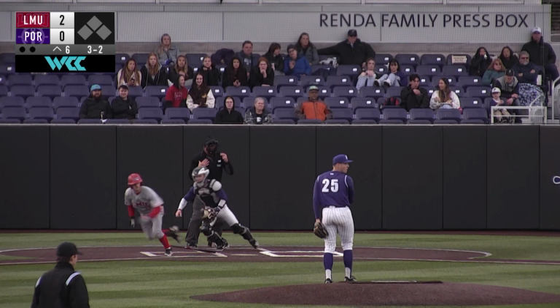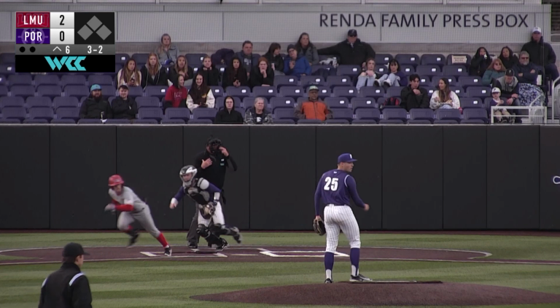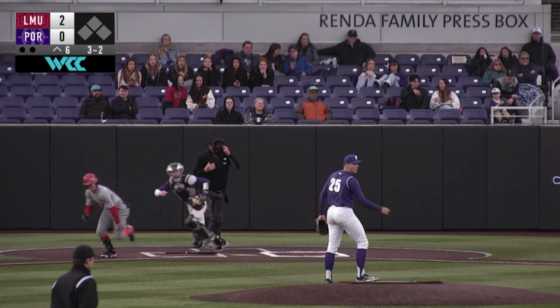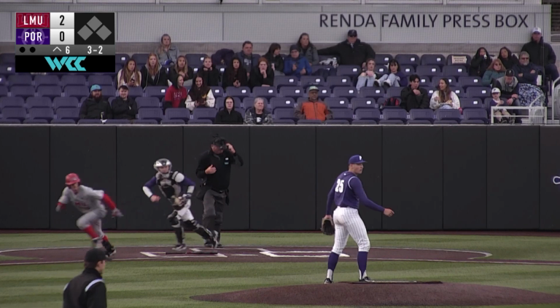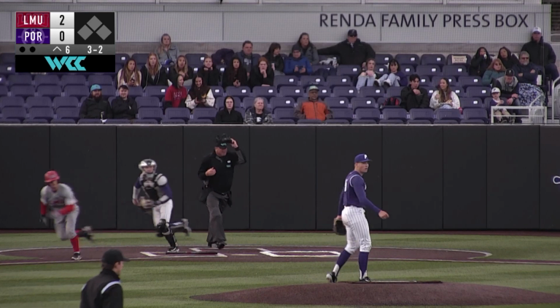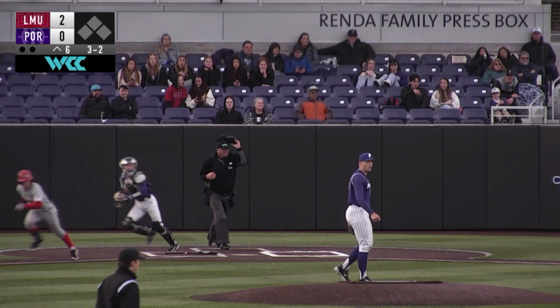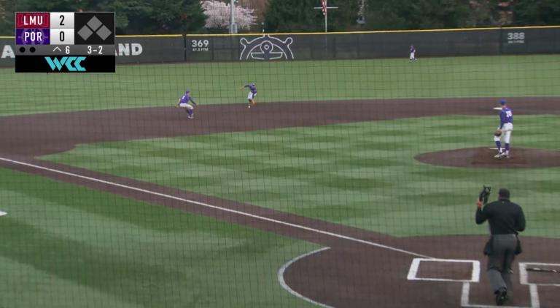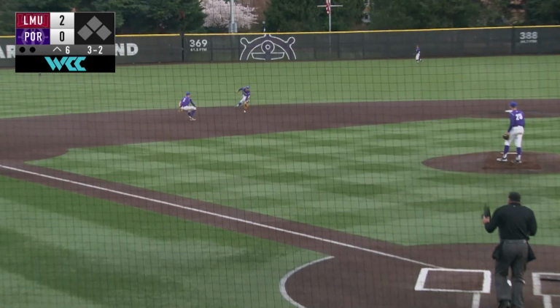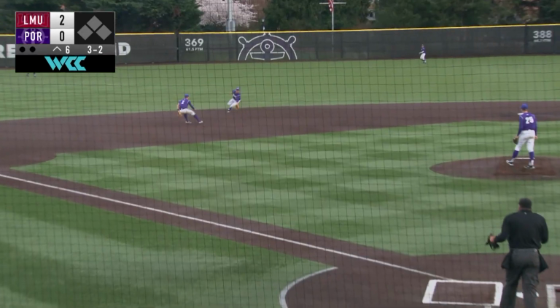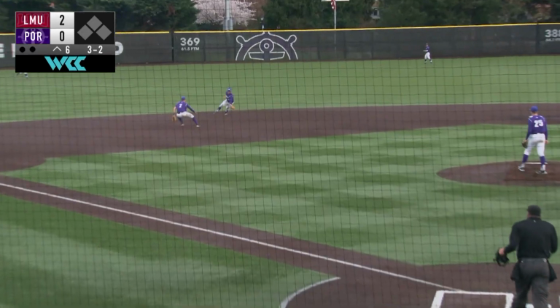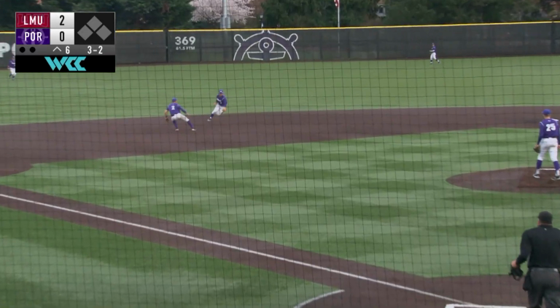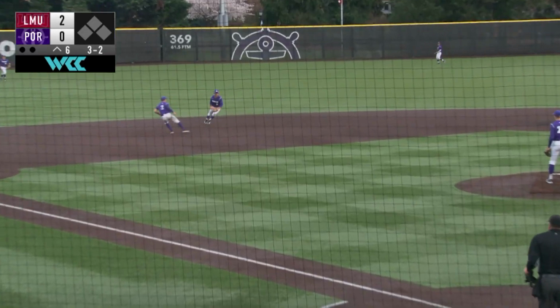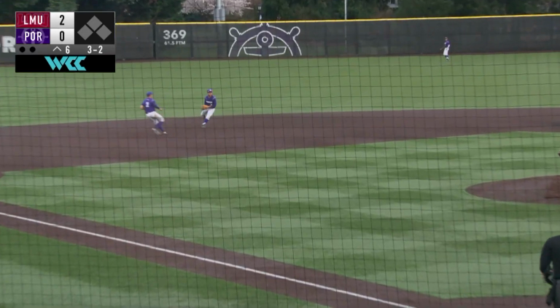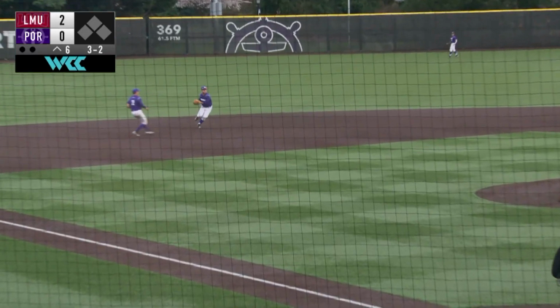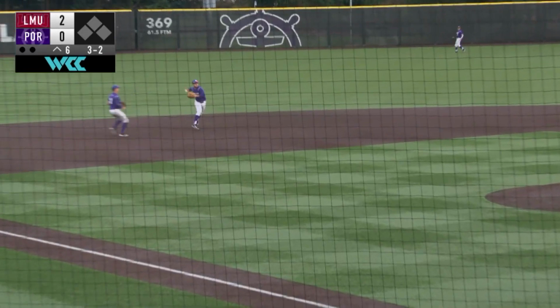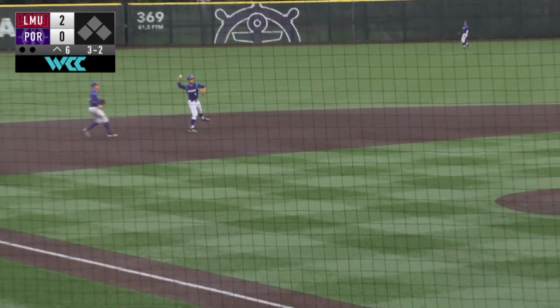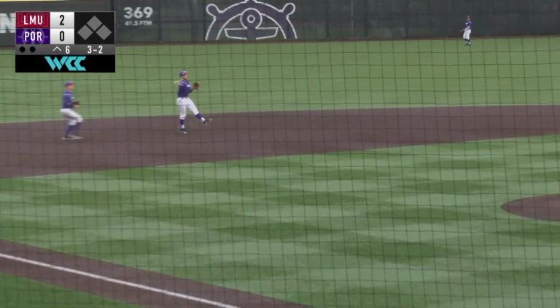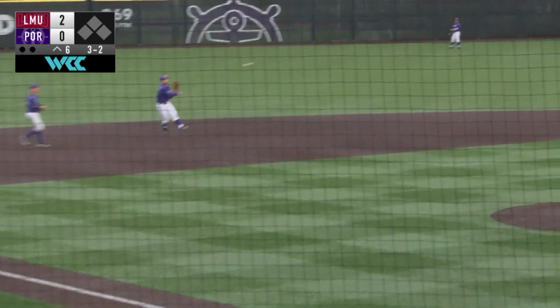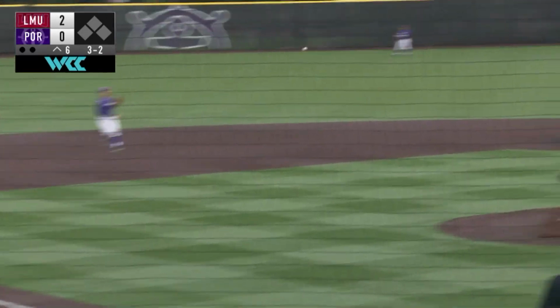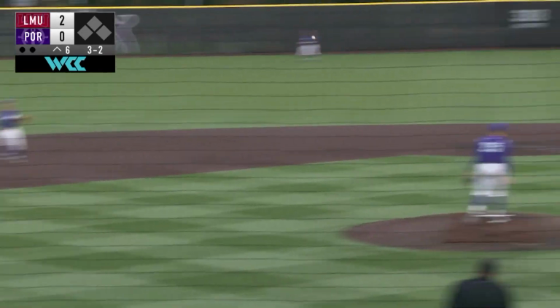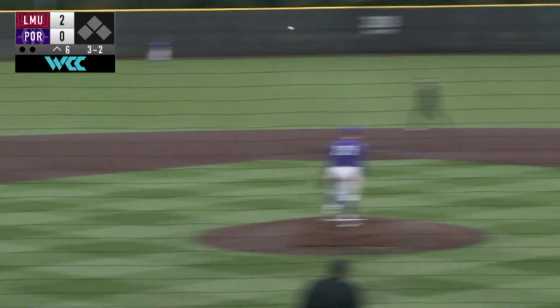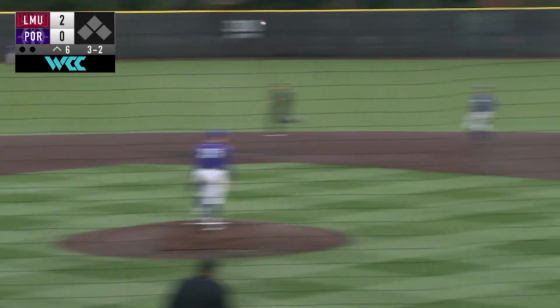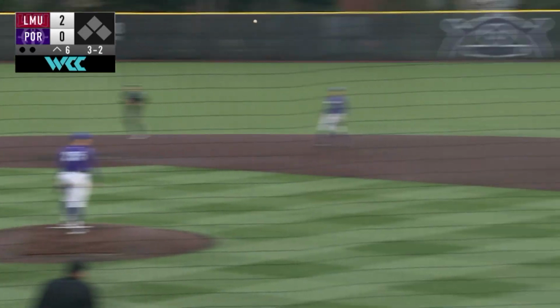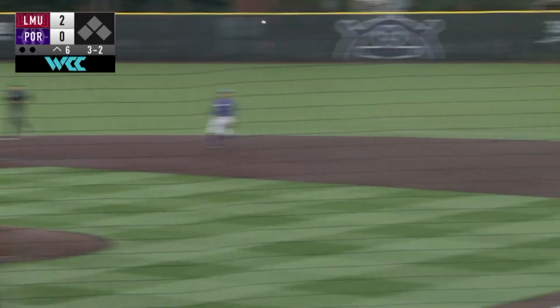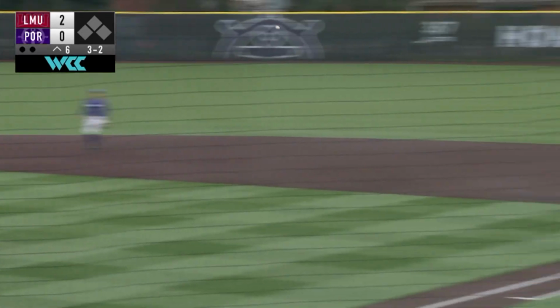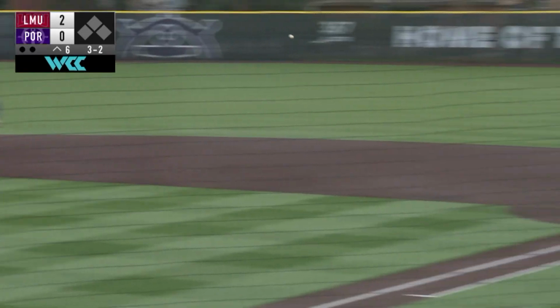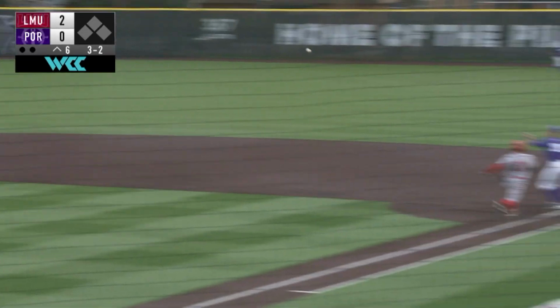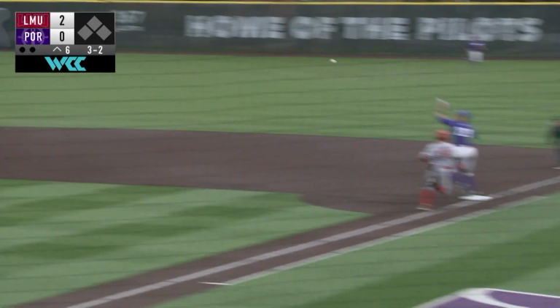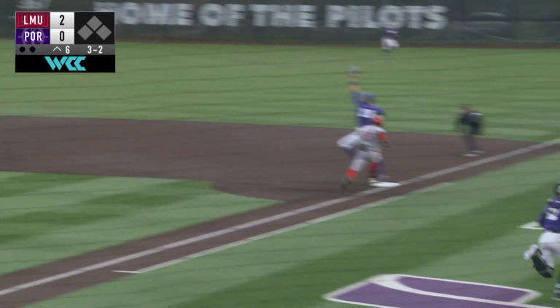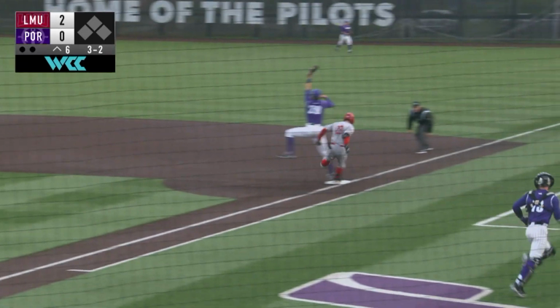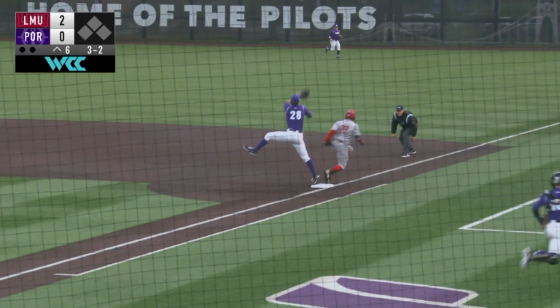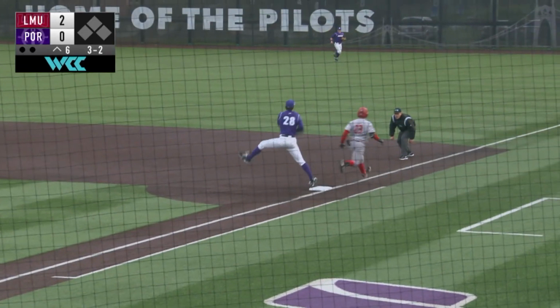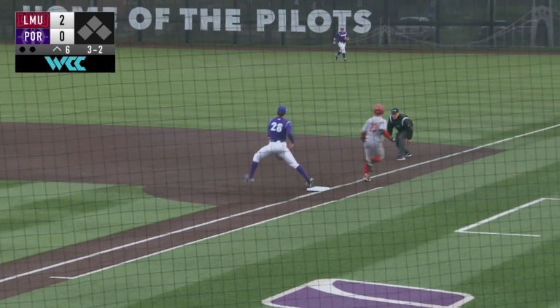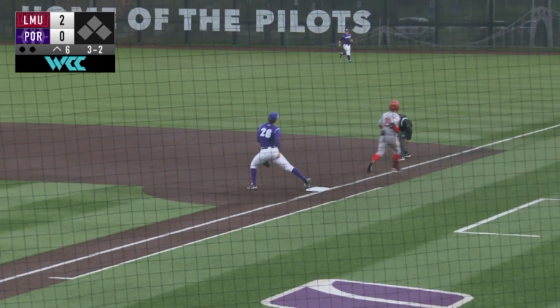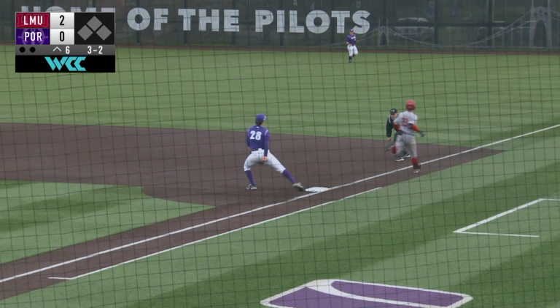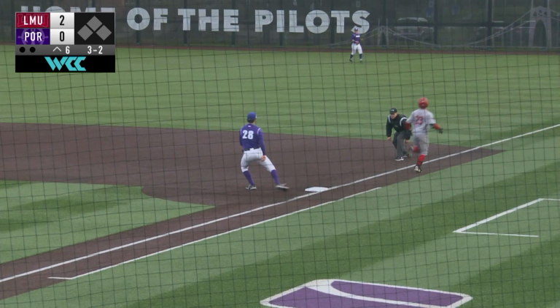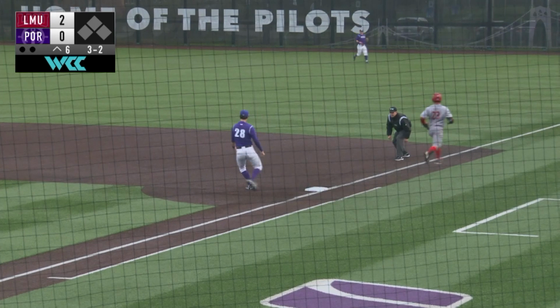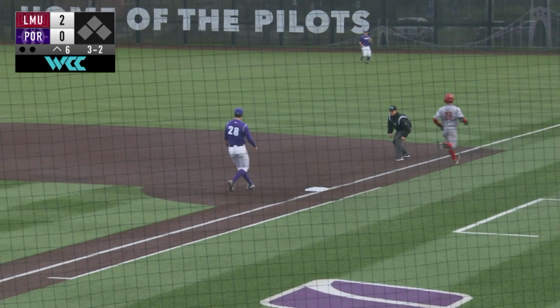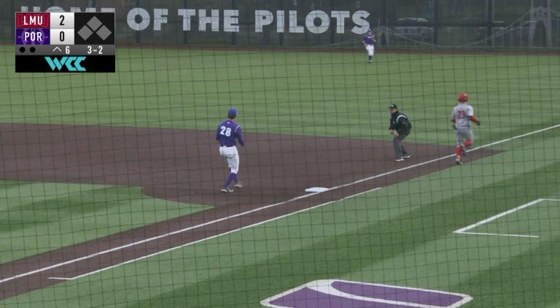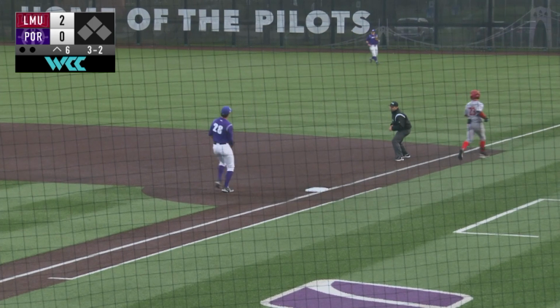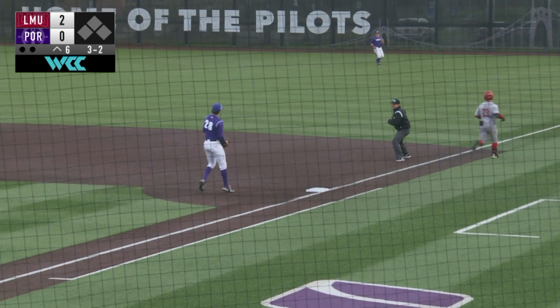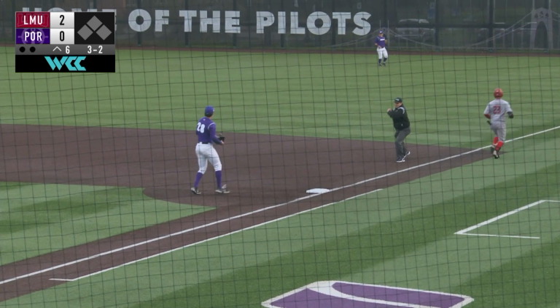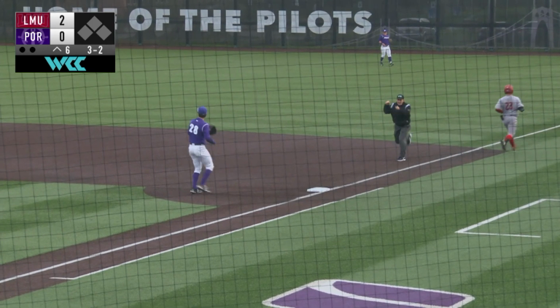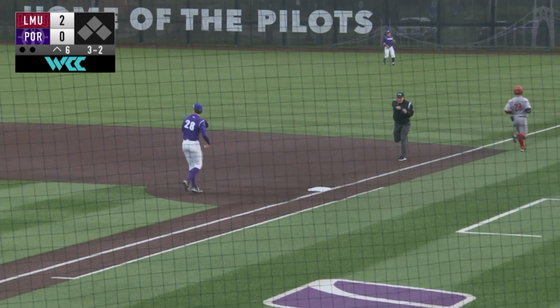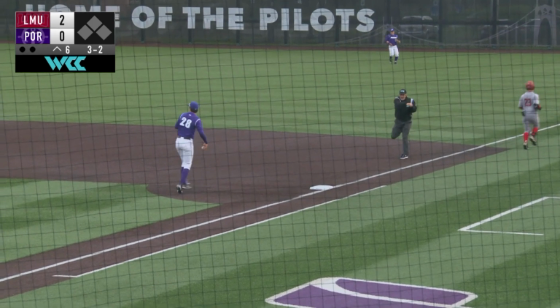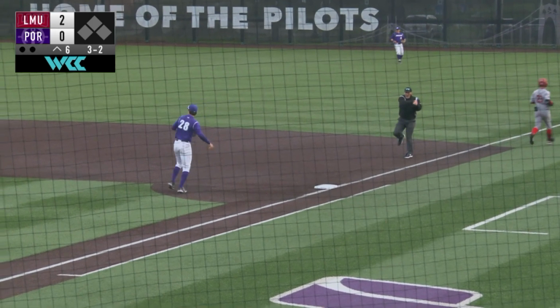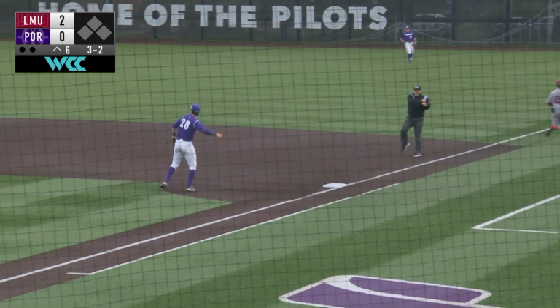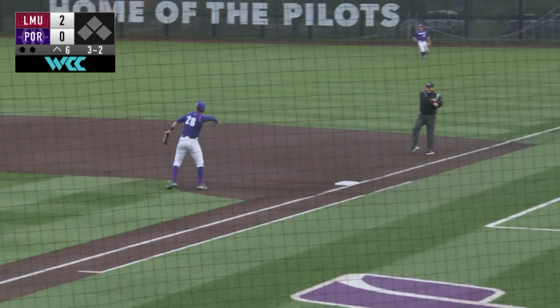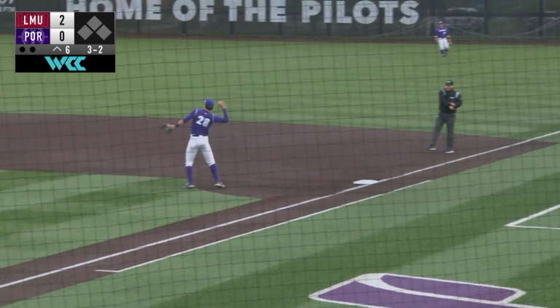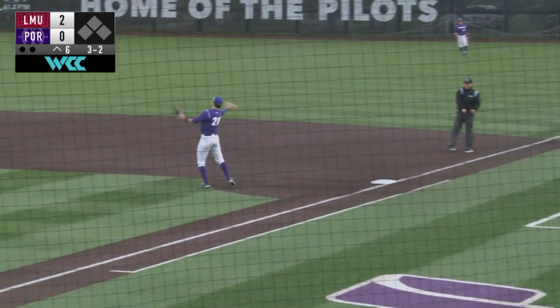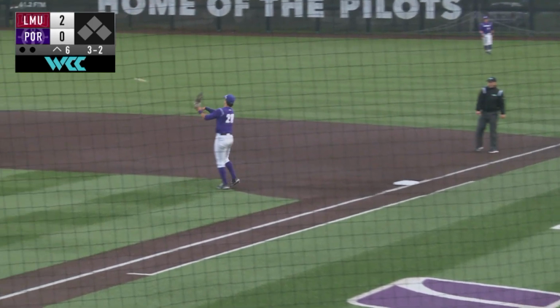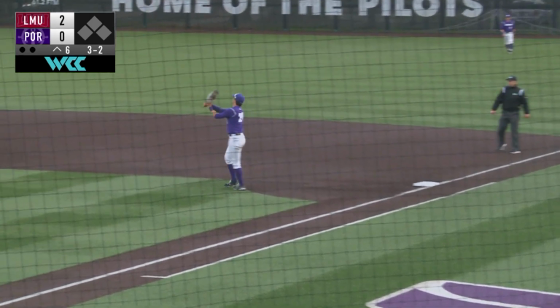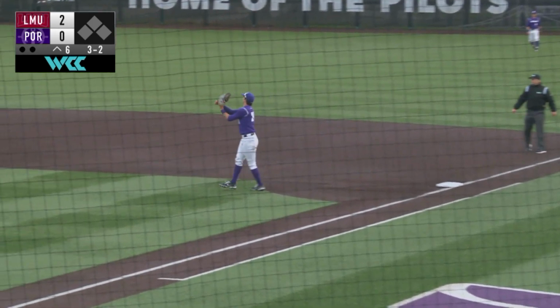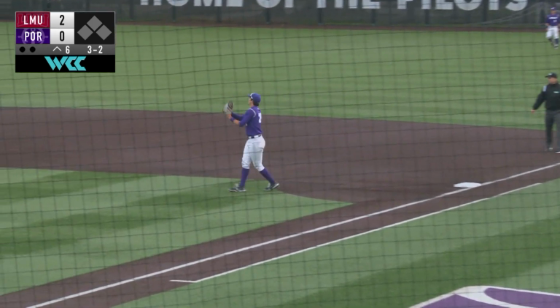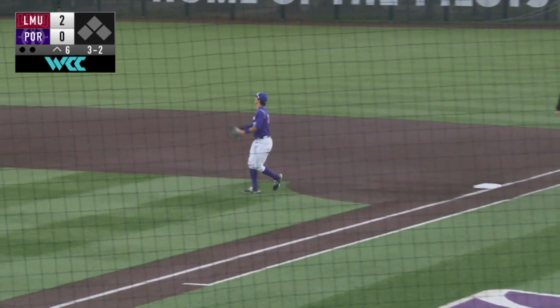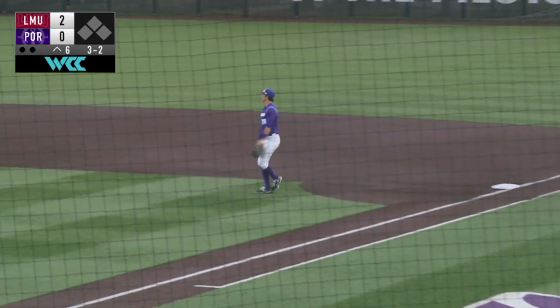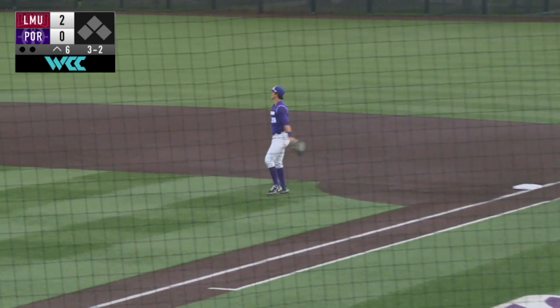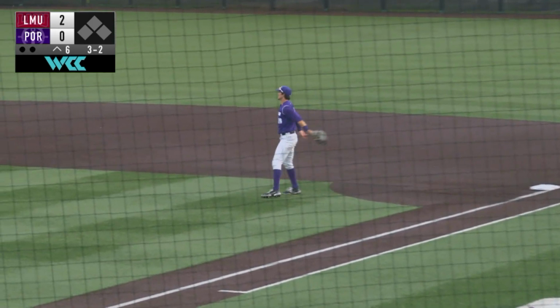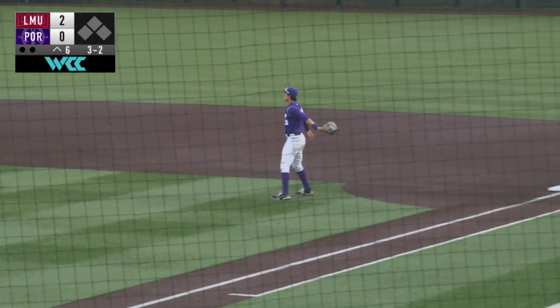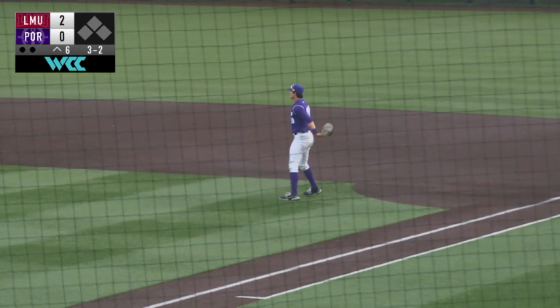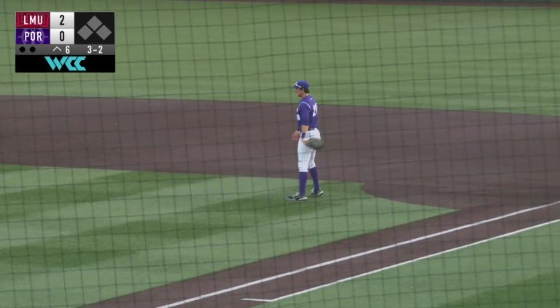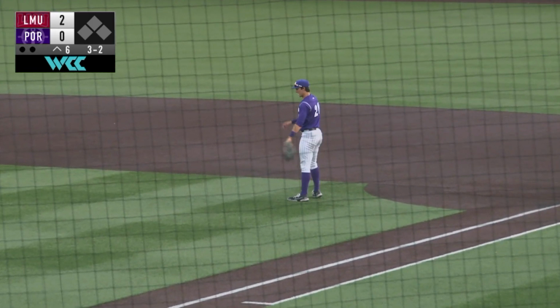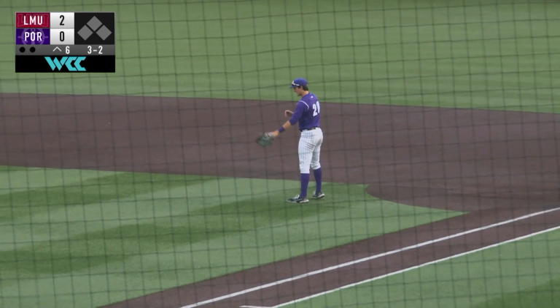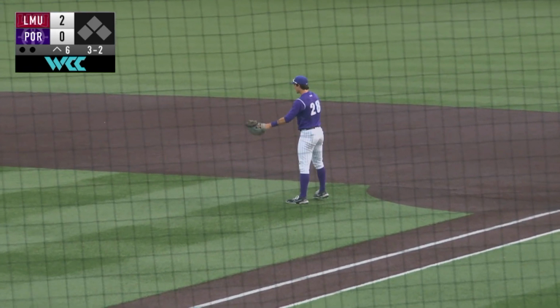Ground ball over to Short, going to be fielded by Scott. Throws across his body high, and the tall frame of Tolia brings it in for the out.